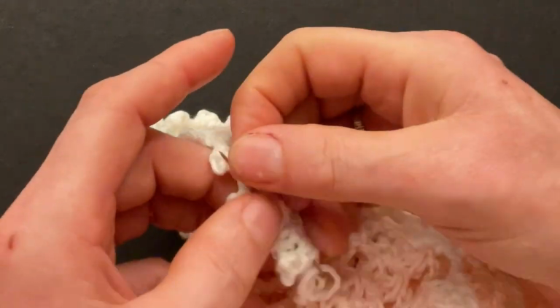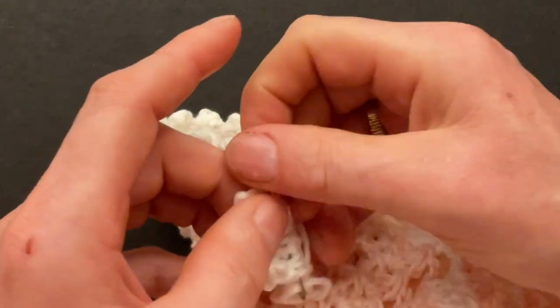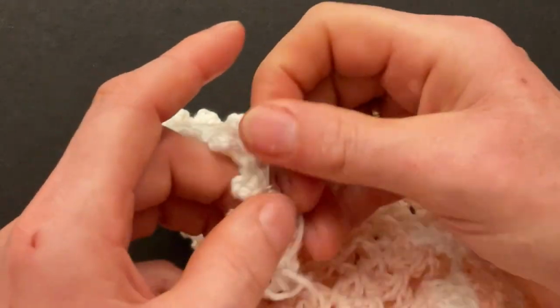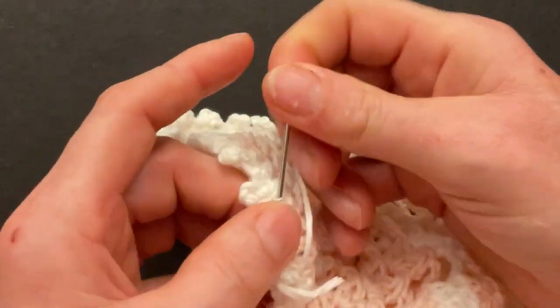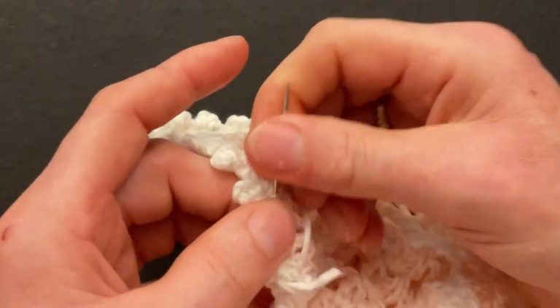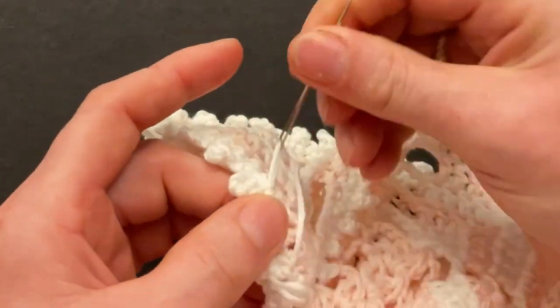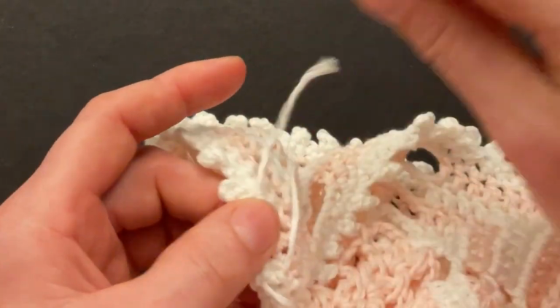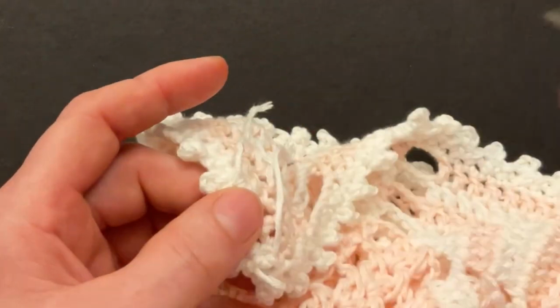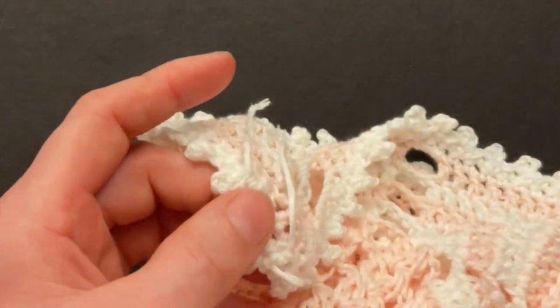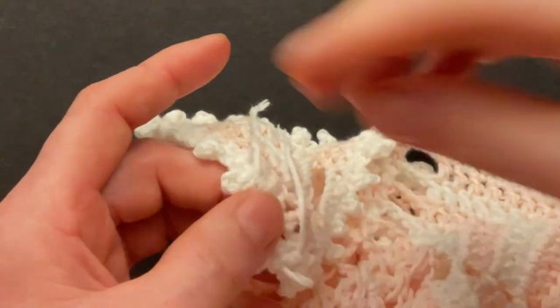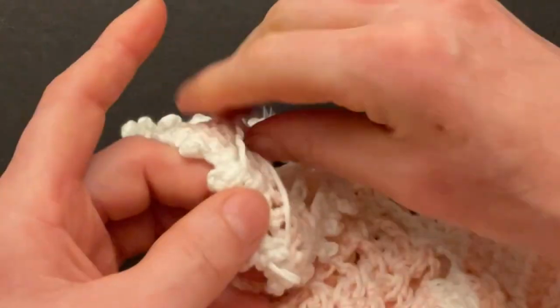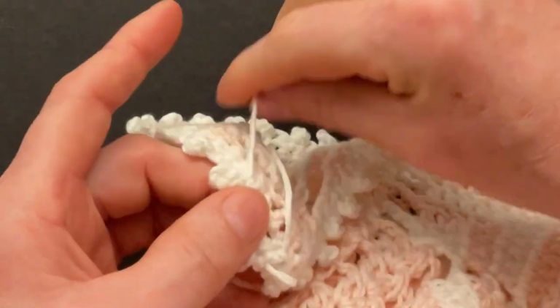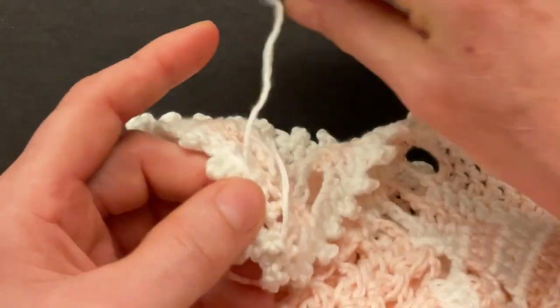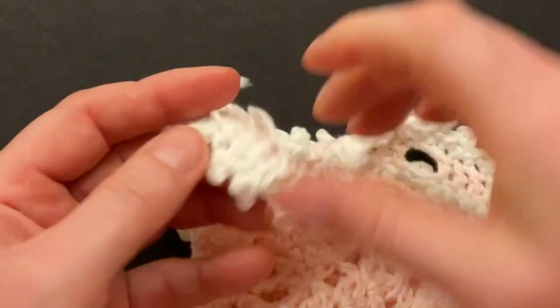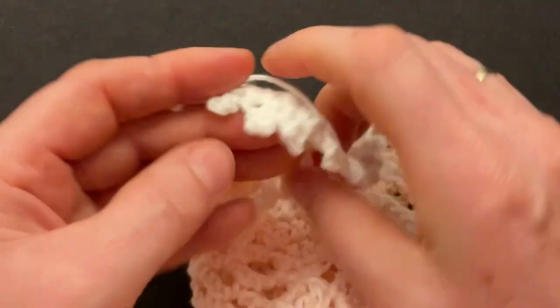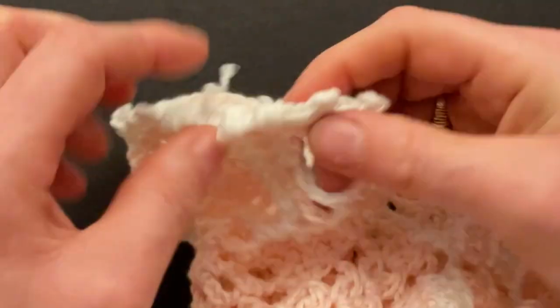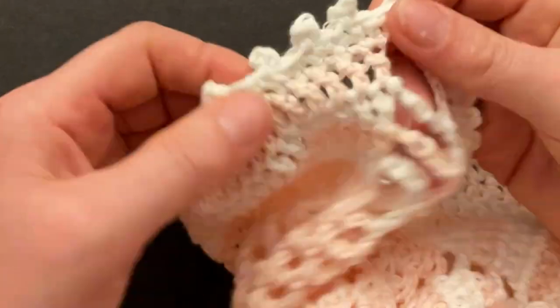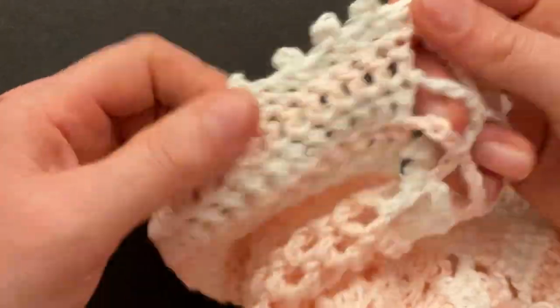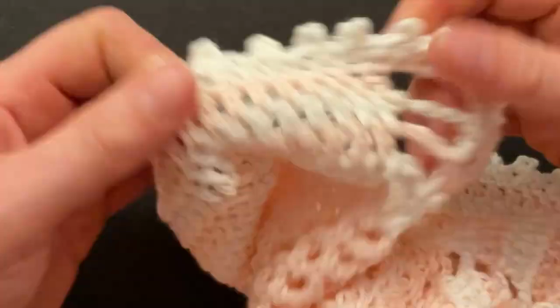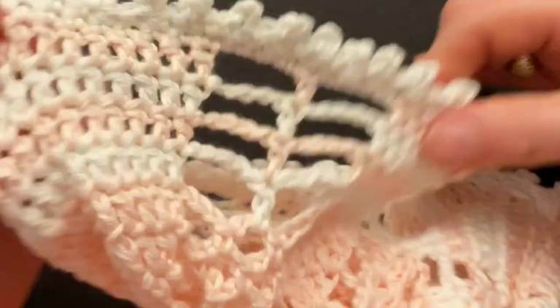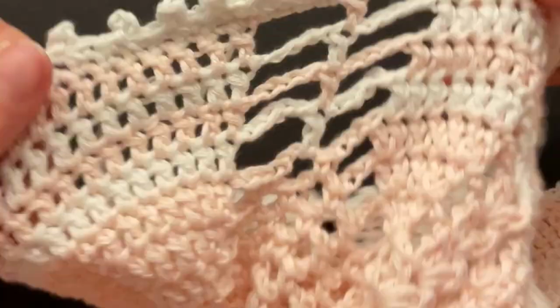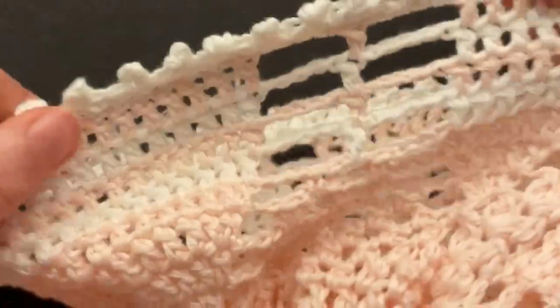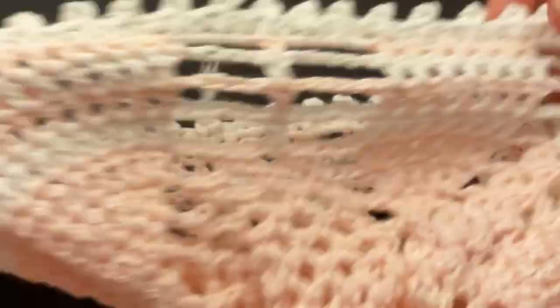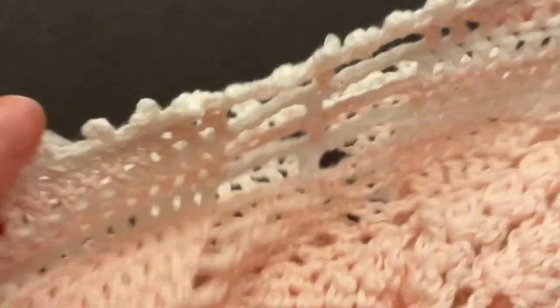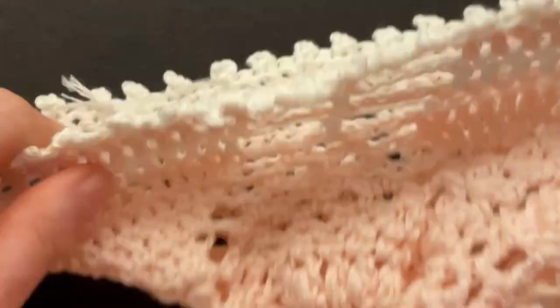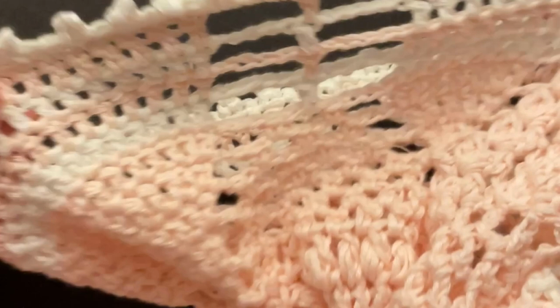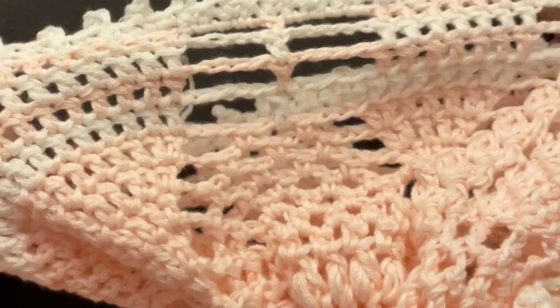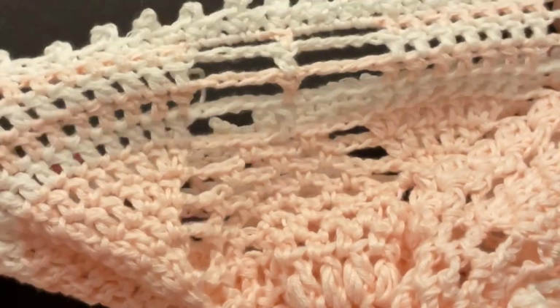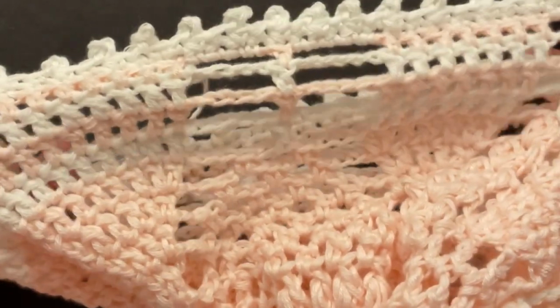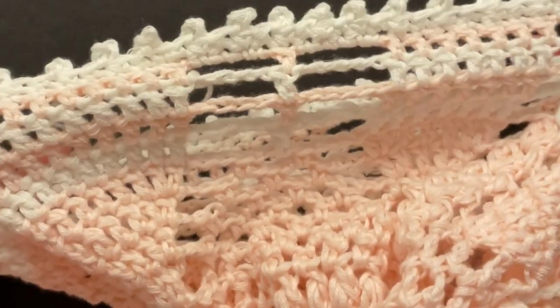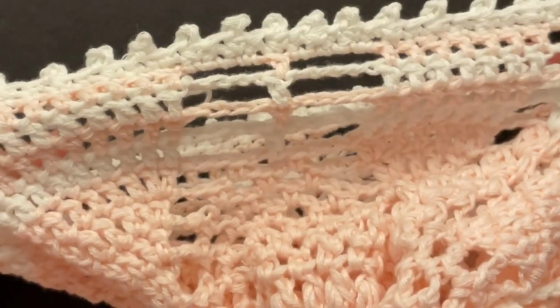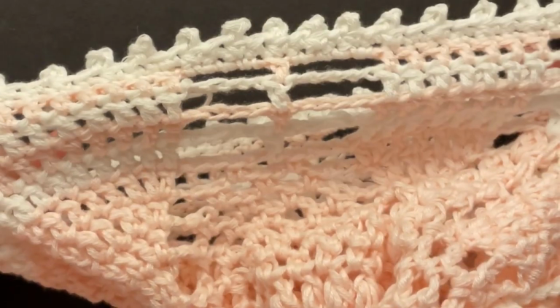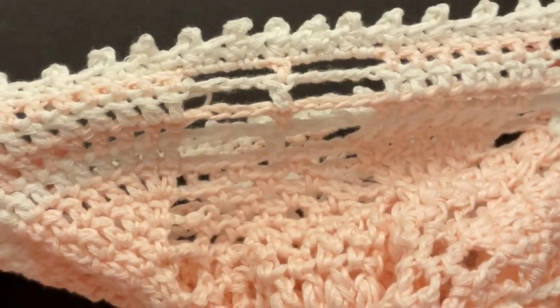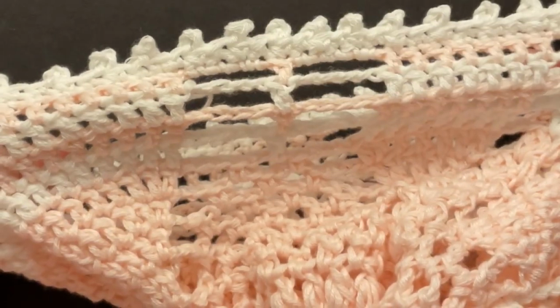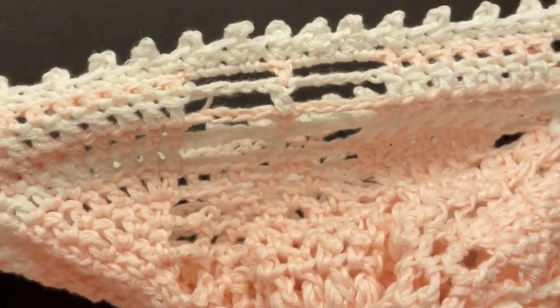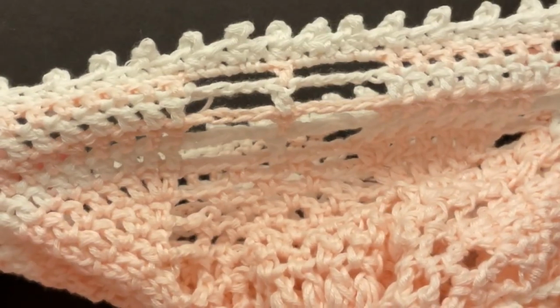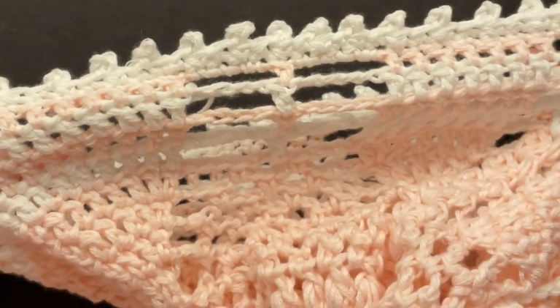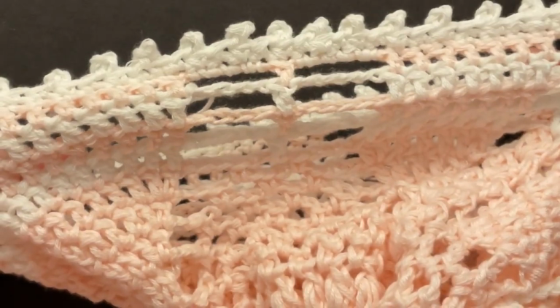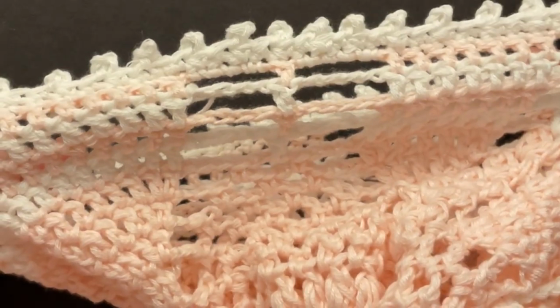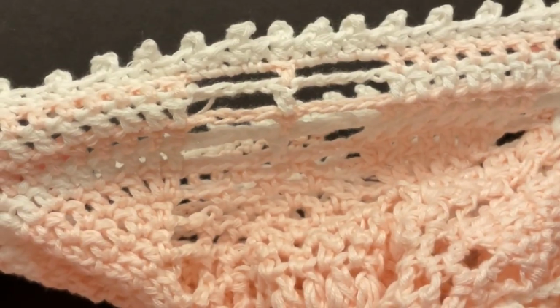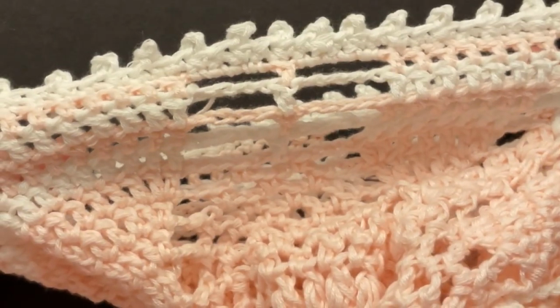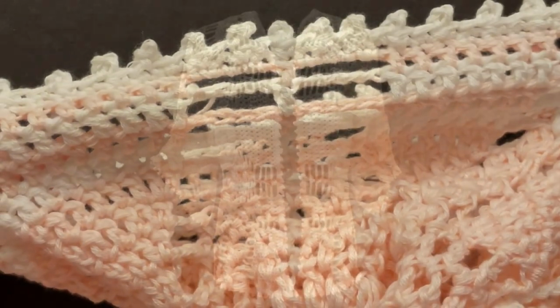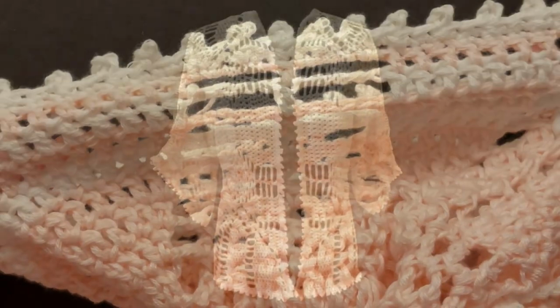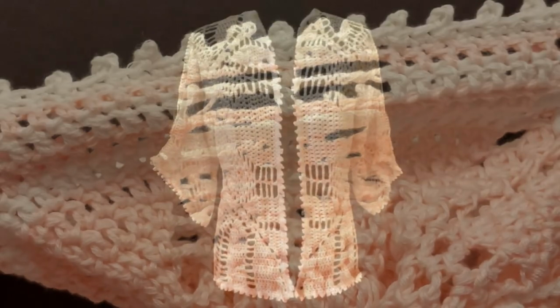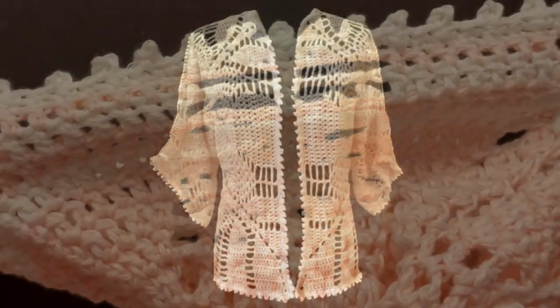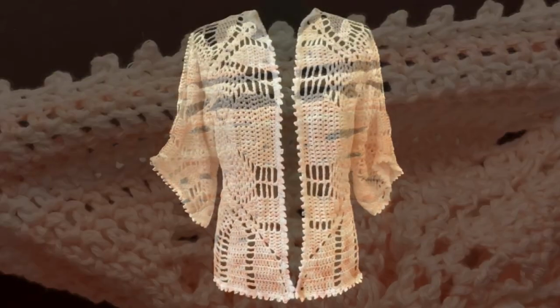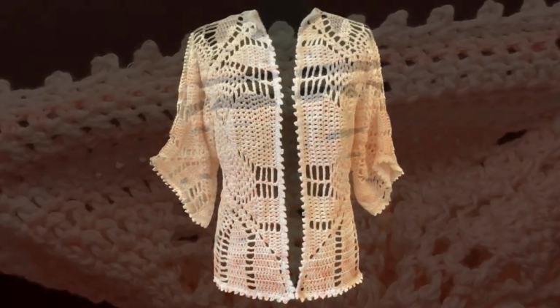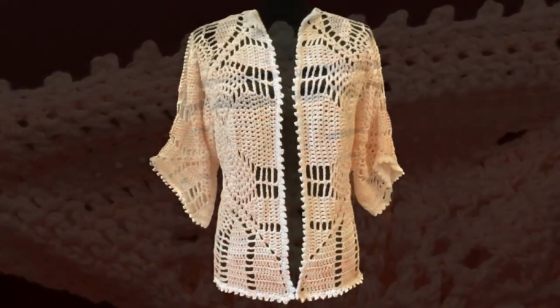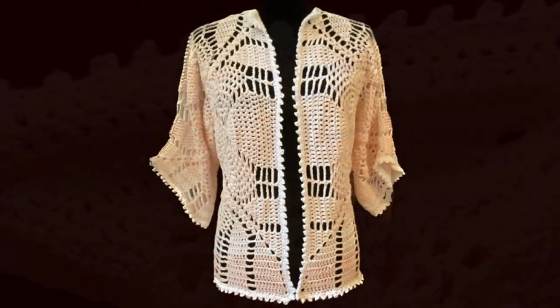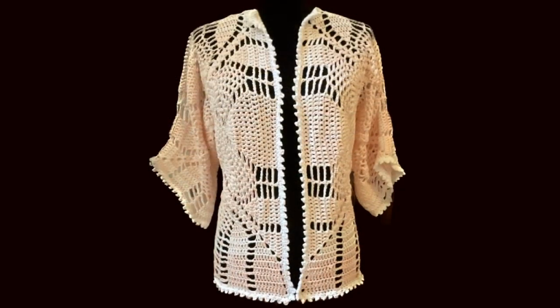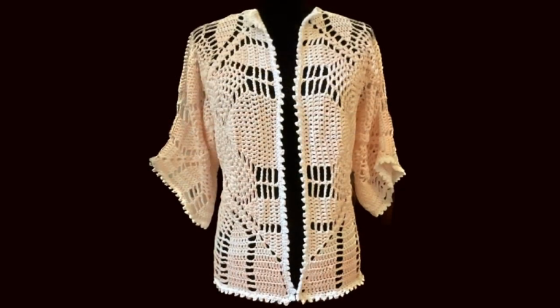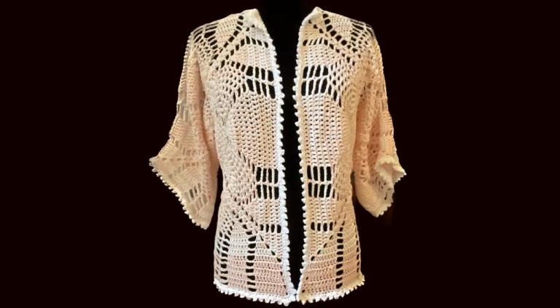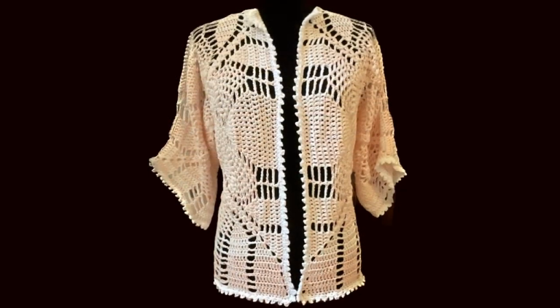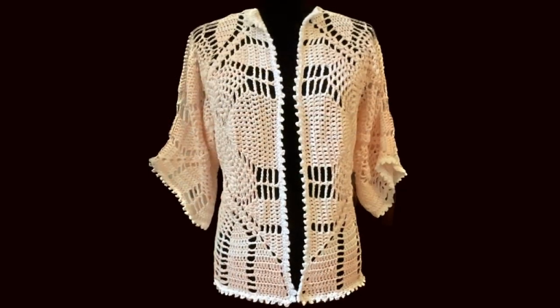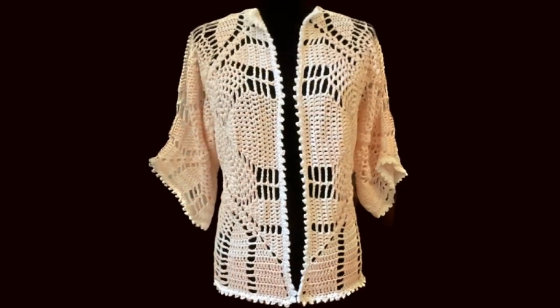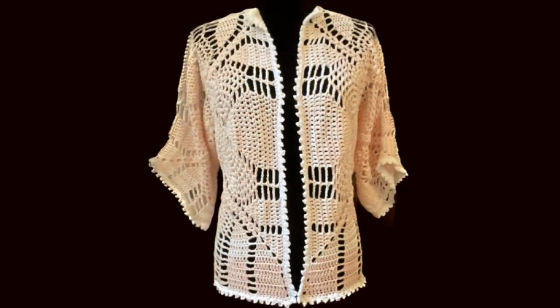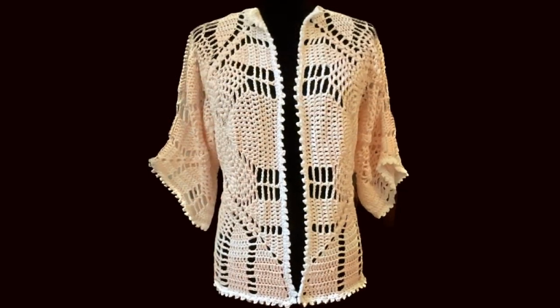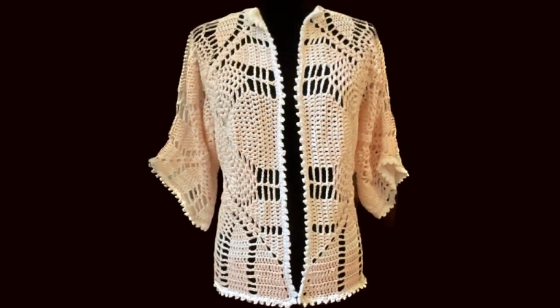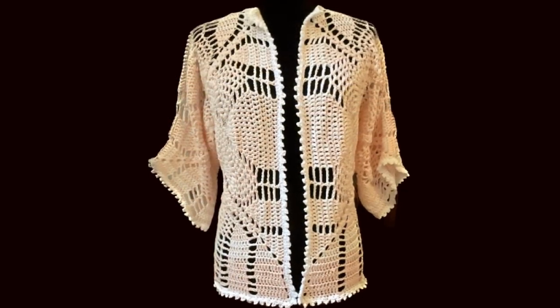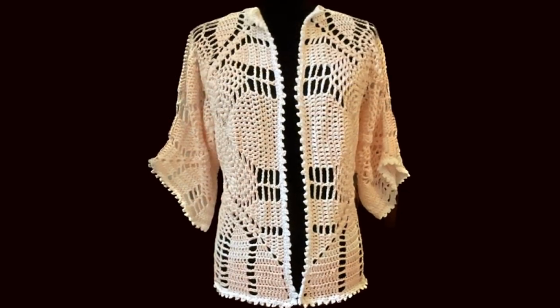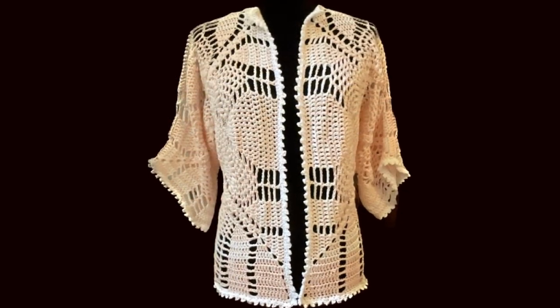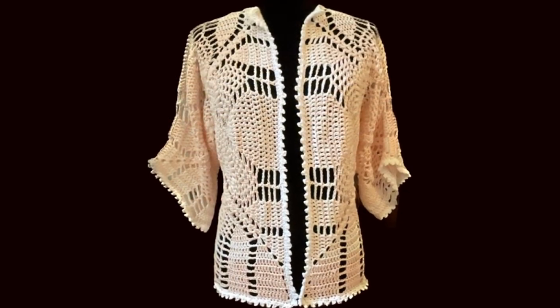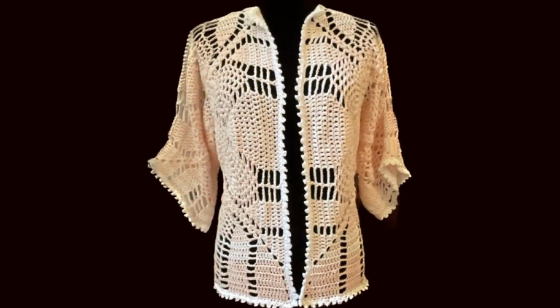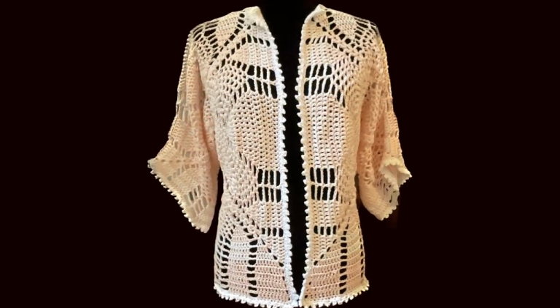Now our jacket is completed. I hope you like it and I hope to see you next time. Bye bye!